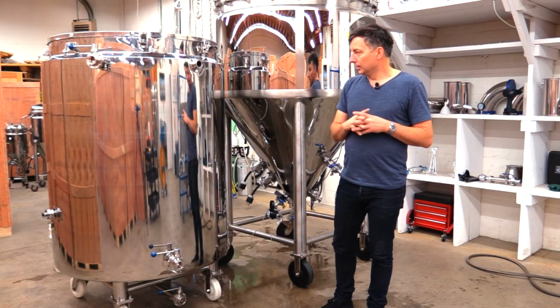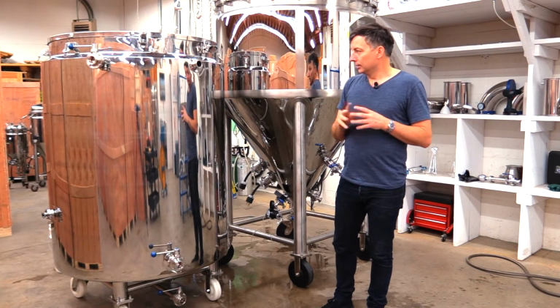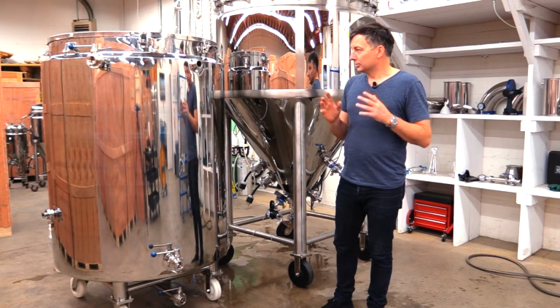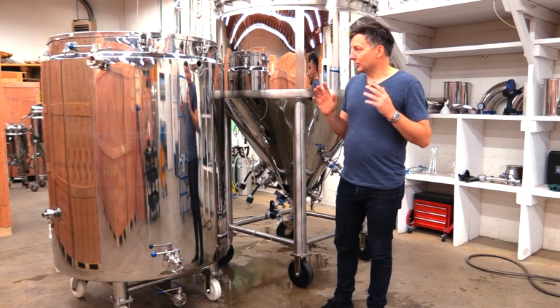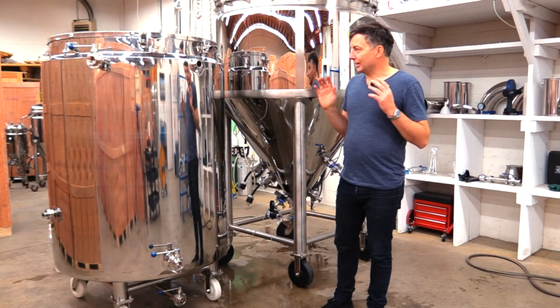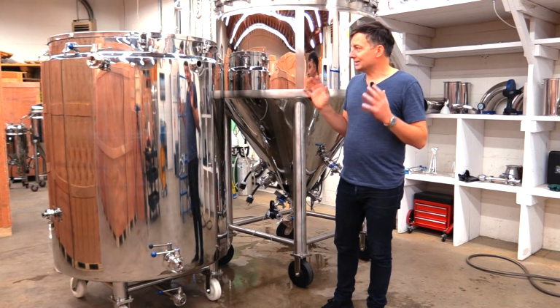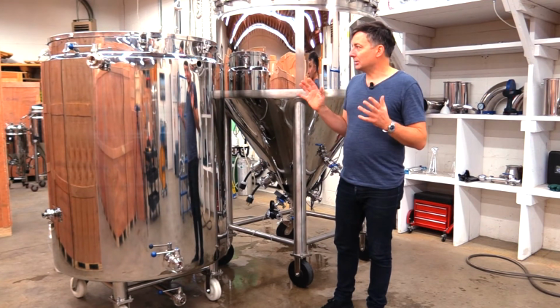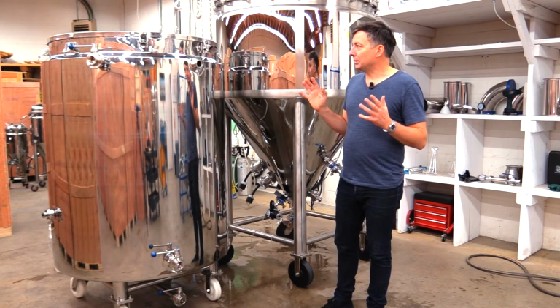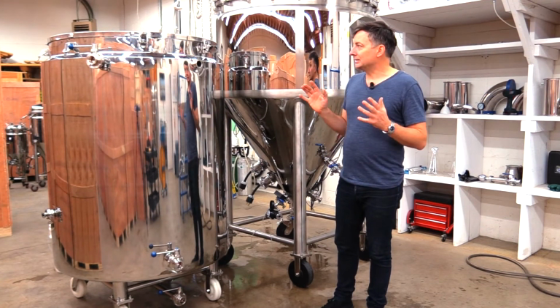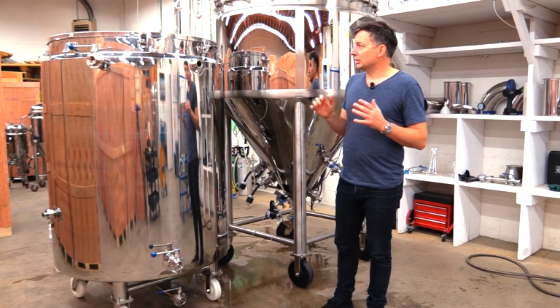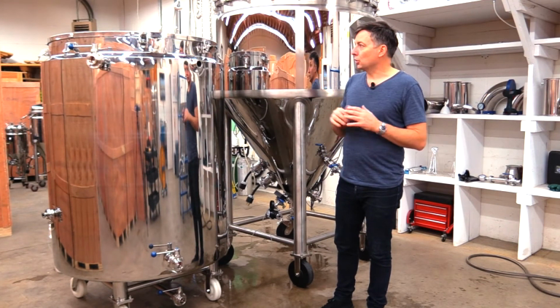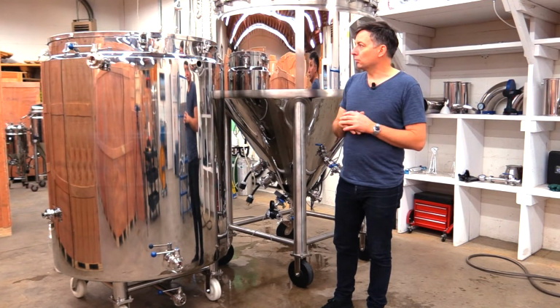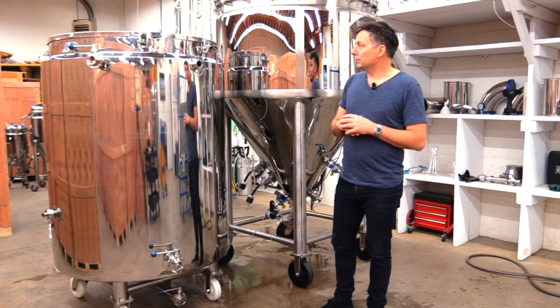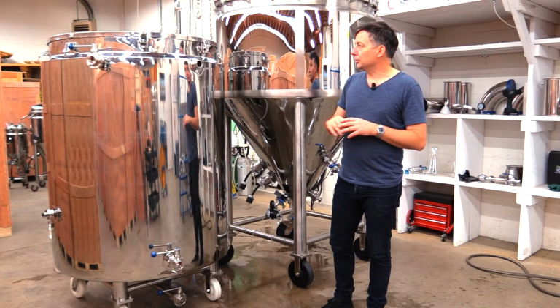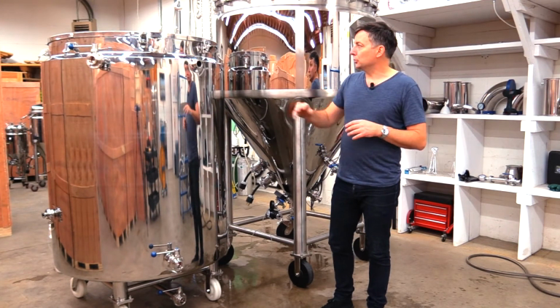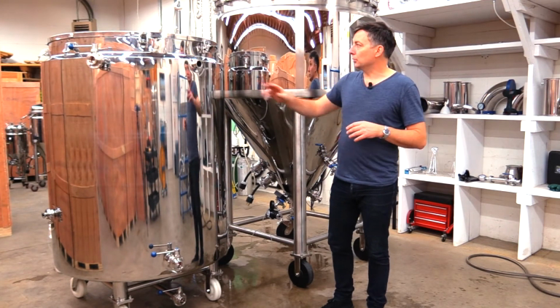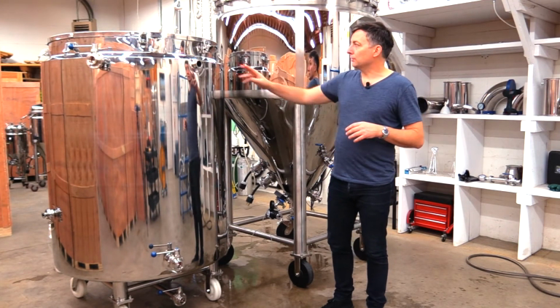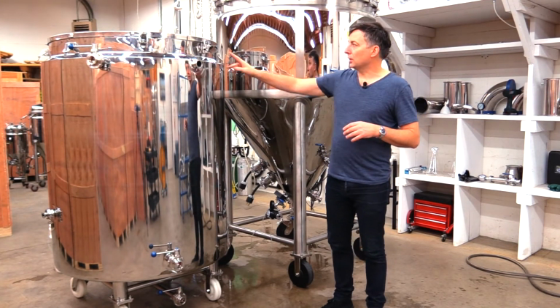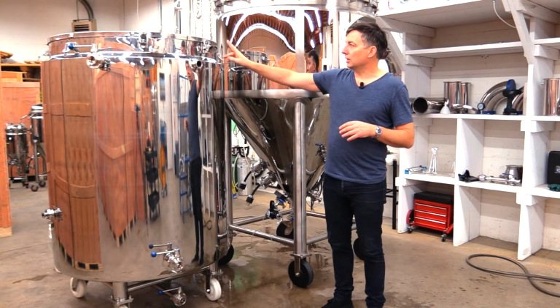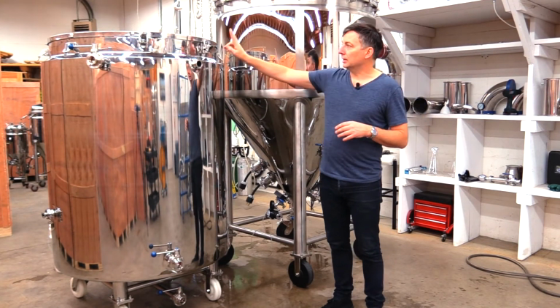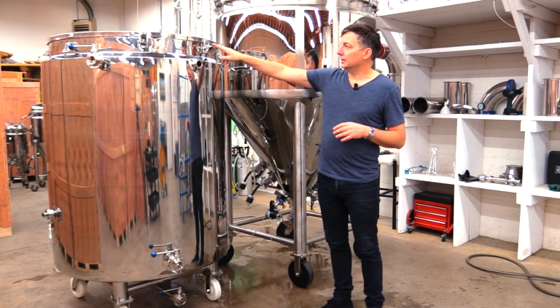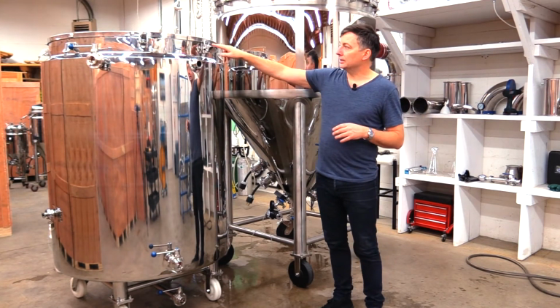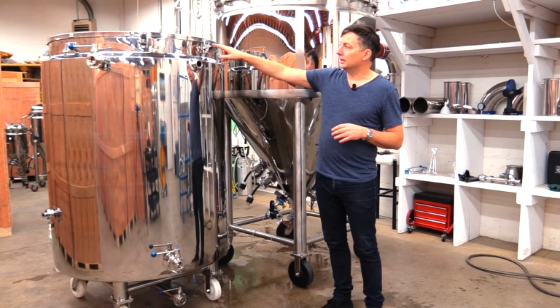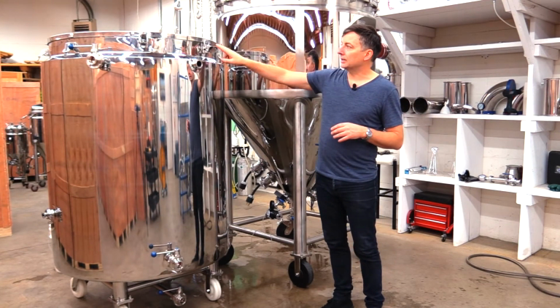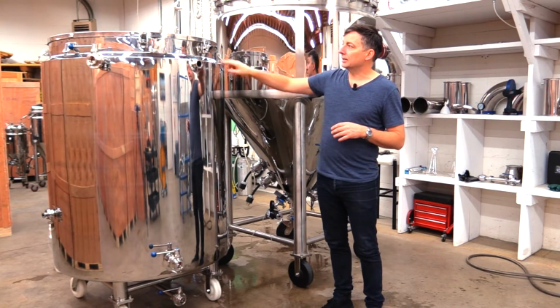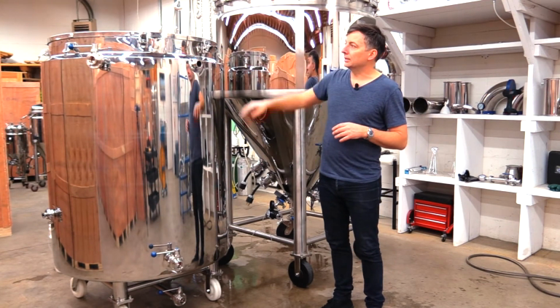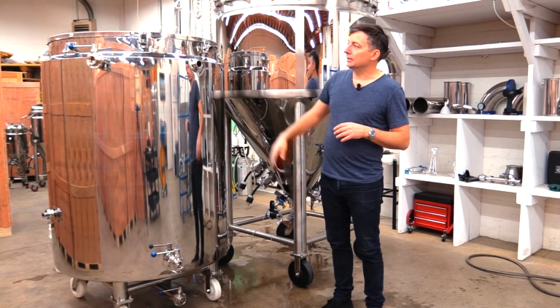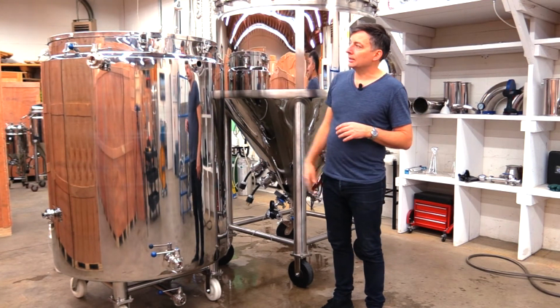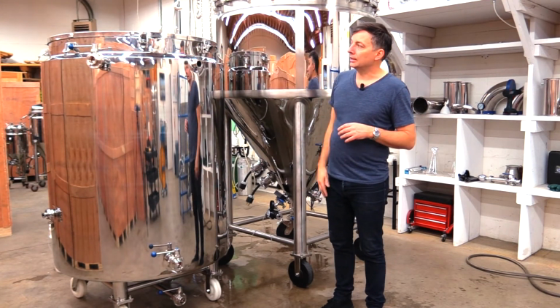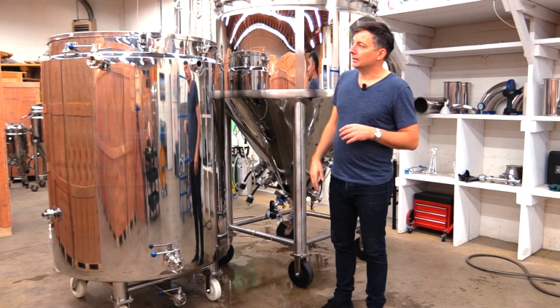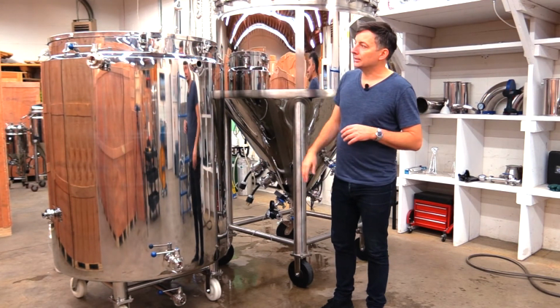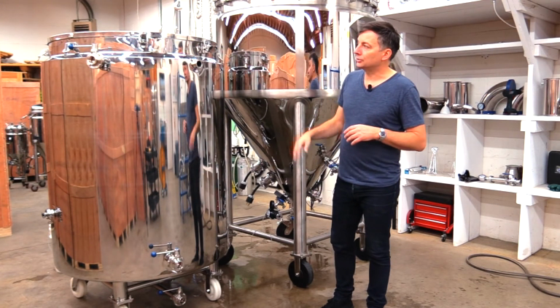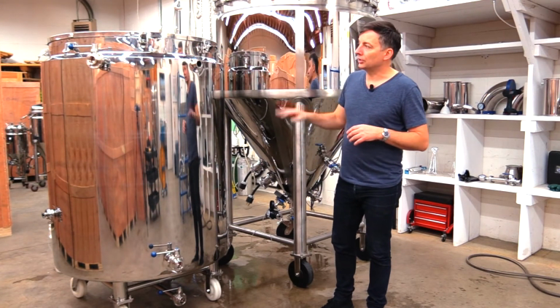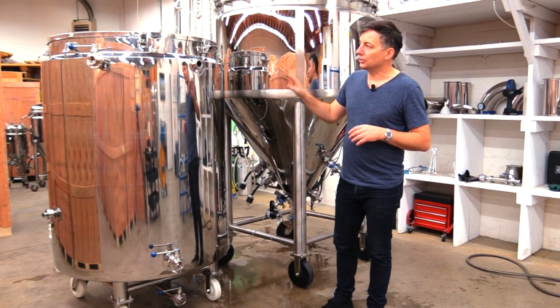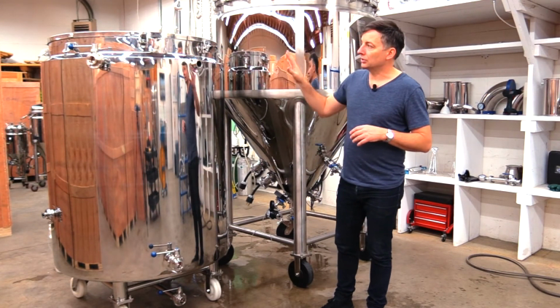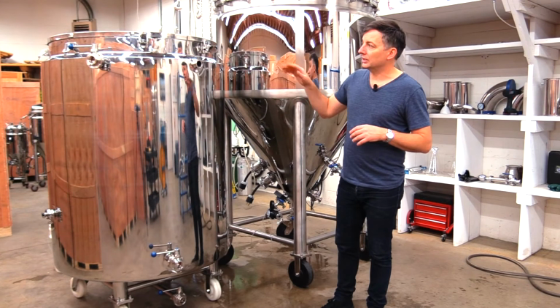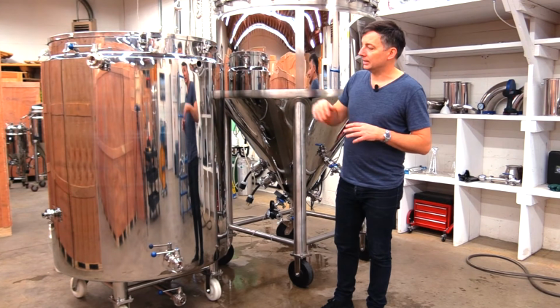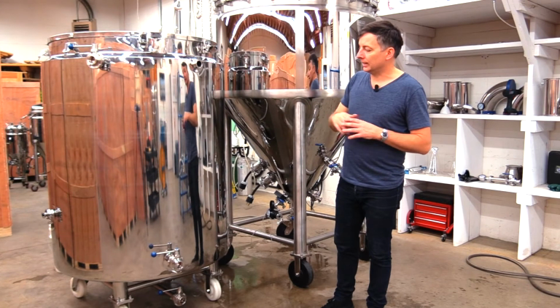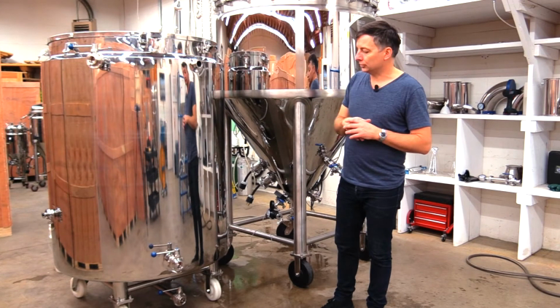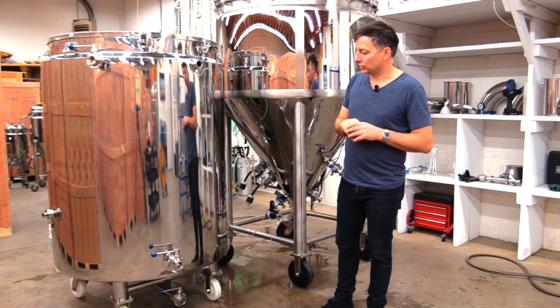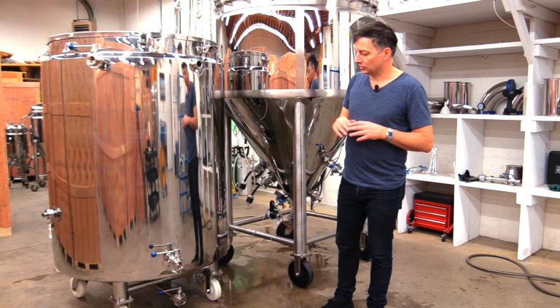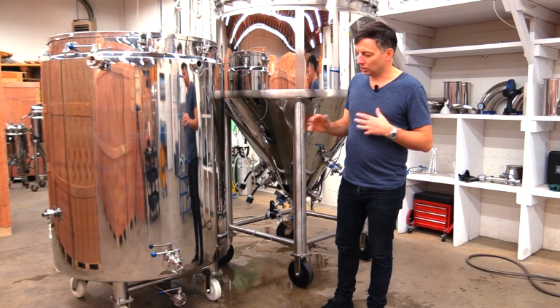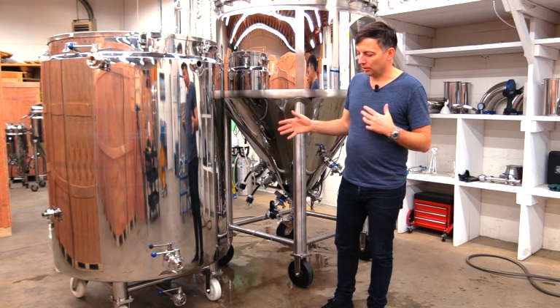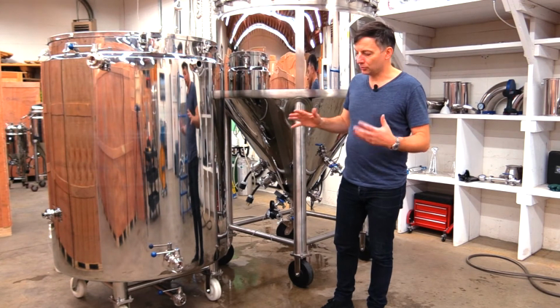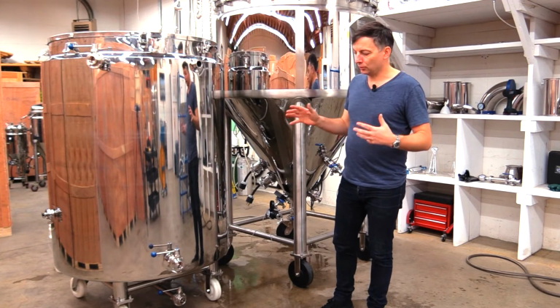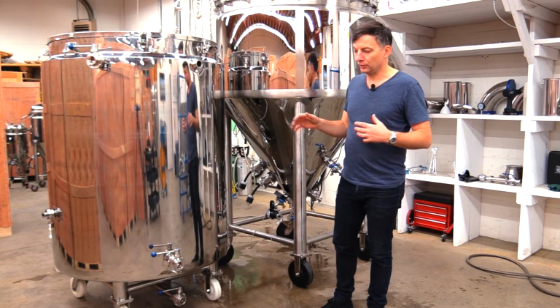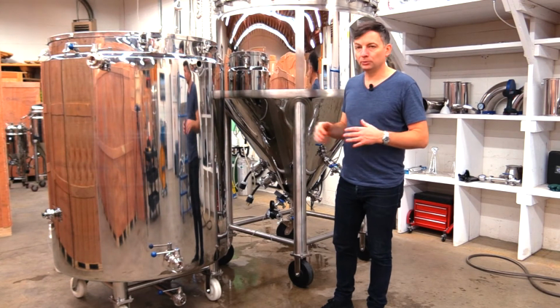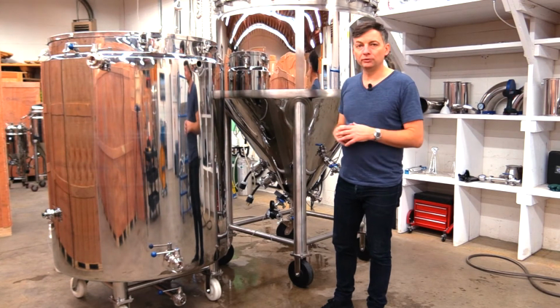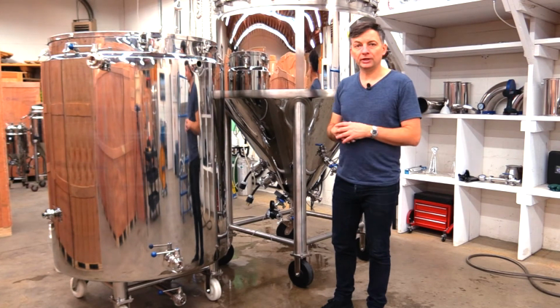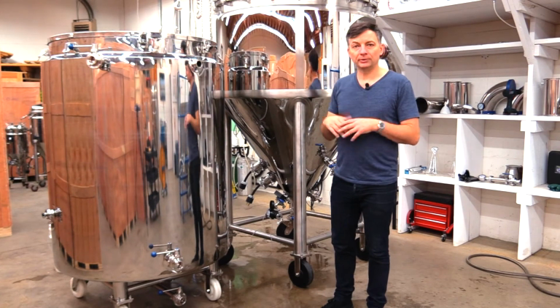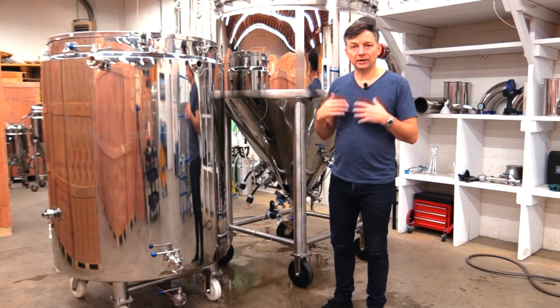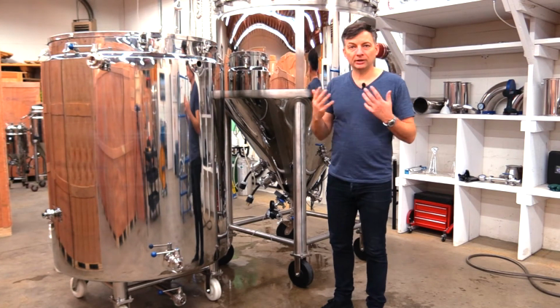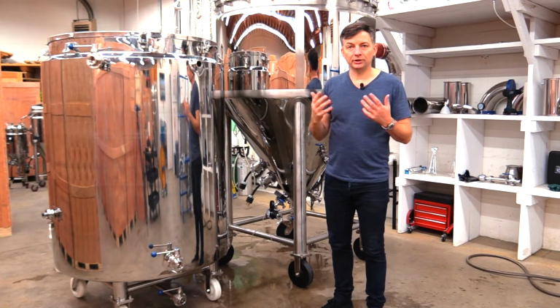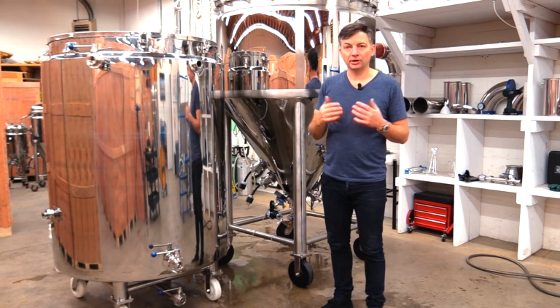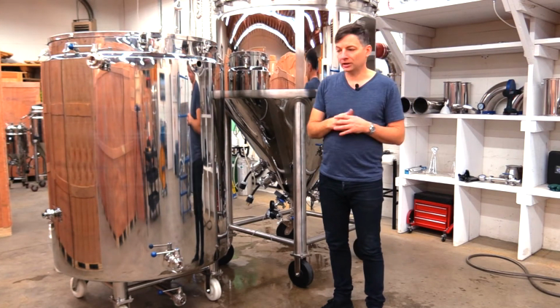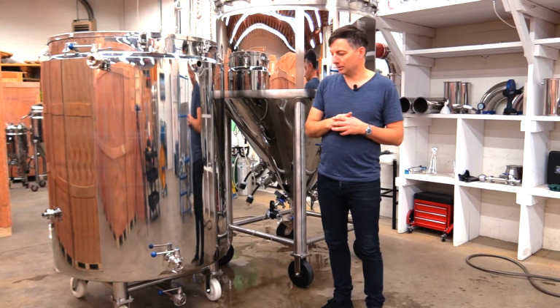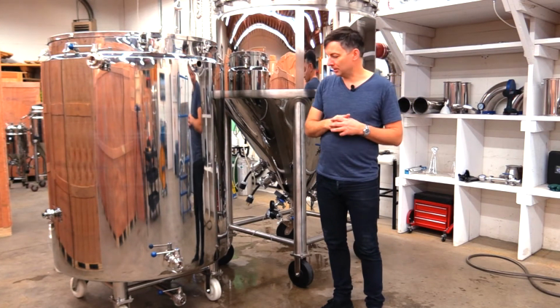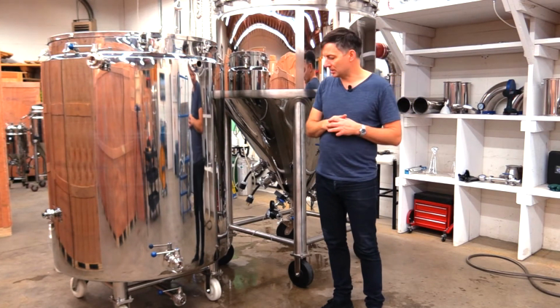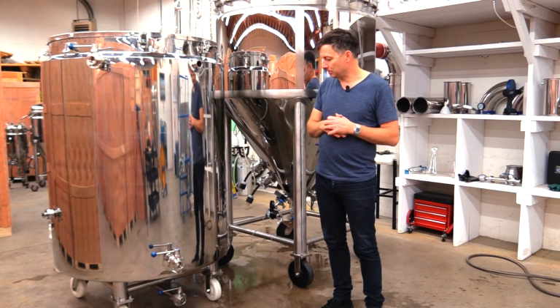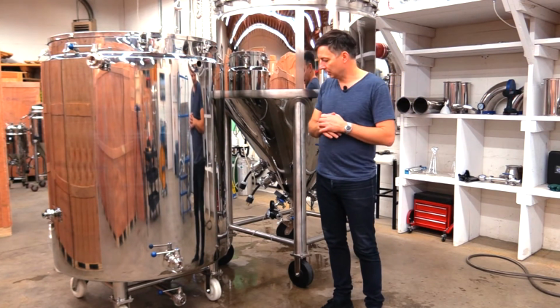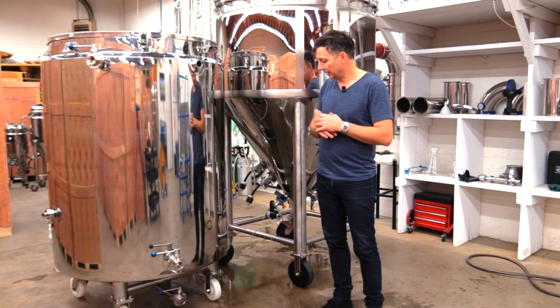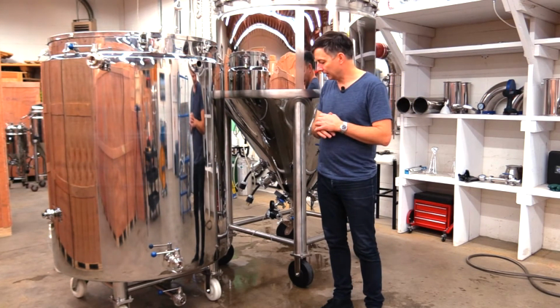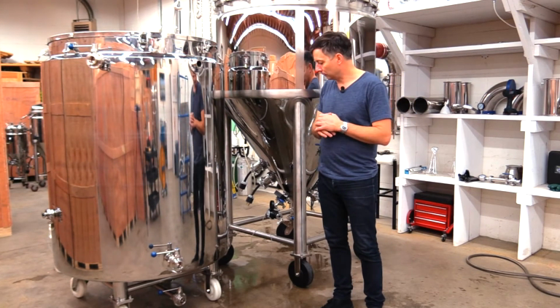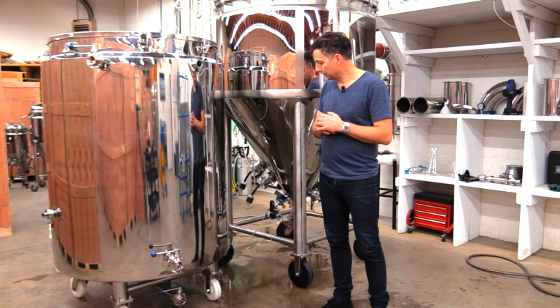There's also a lid that can securely attach on top so that if you're moving the tank around you're not going to be spilling water out.